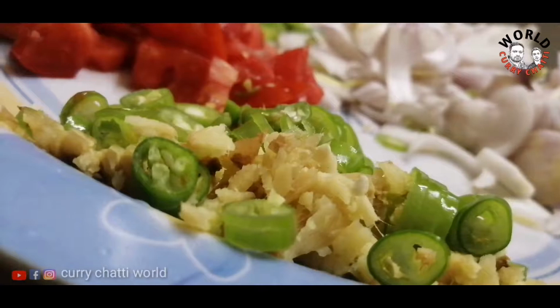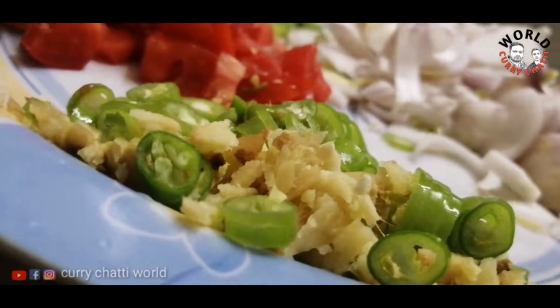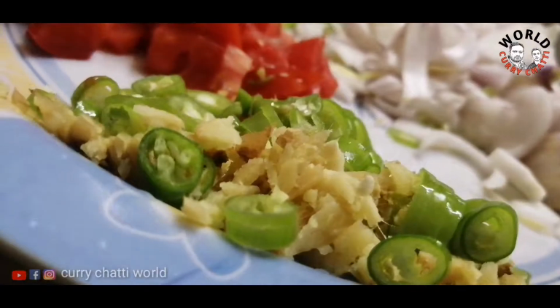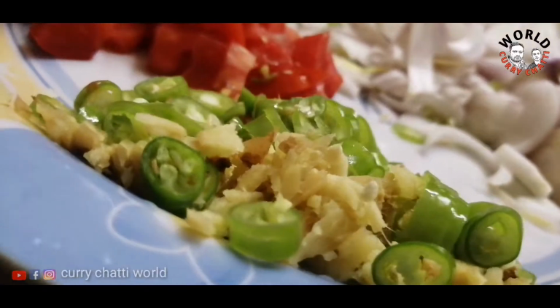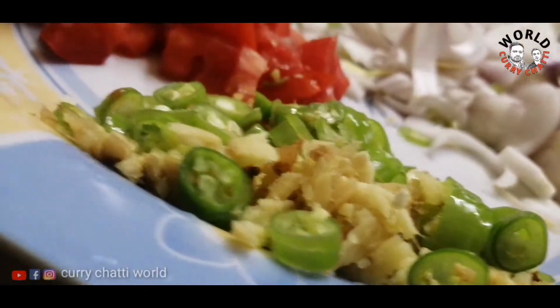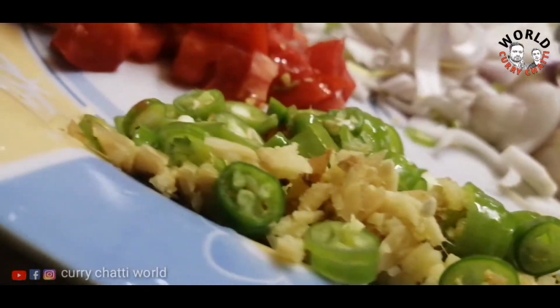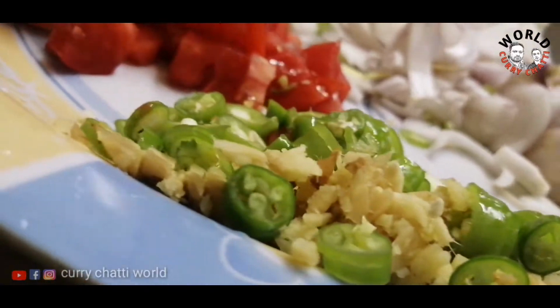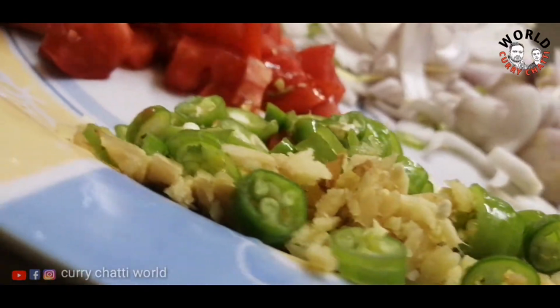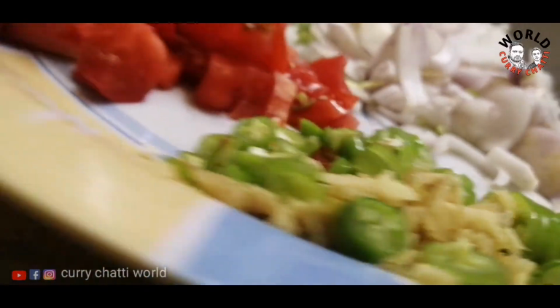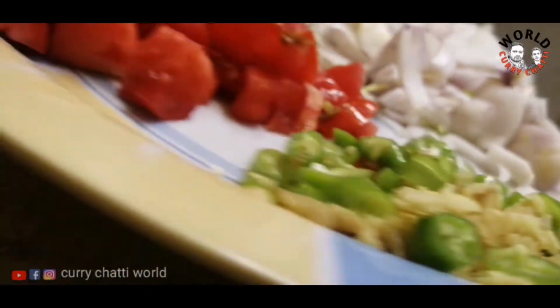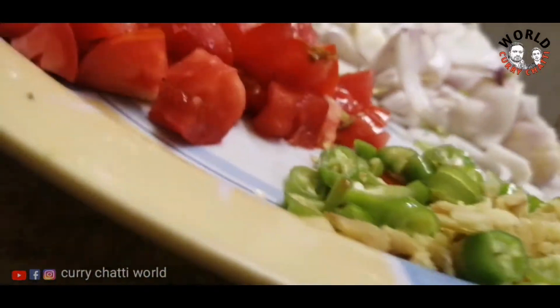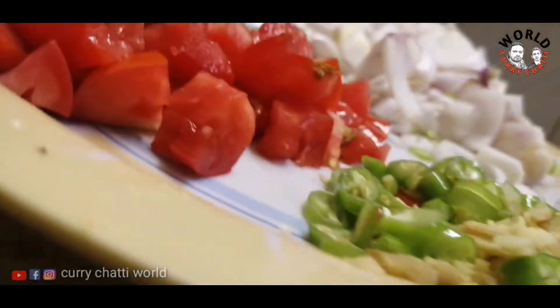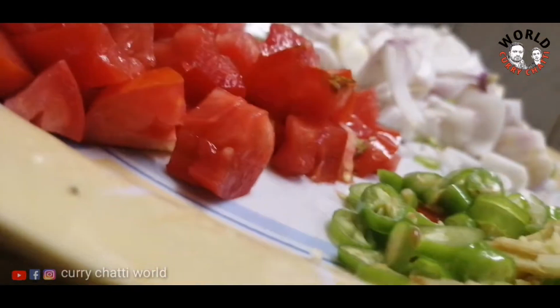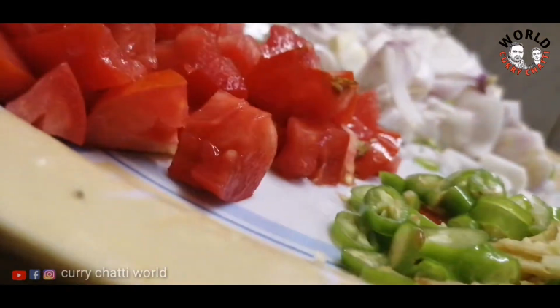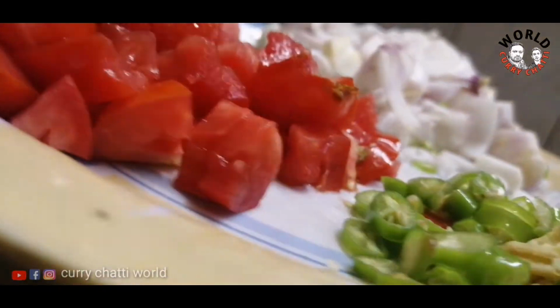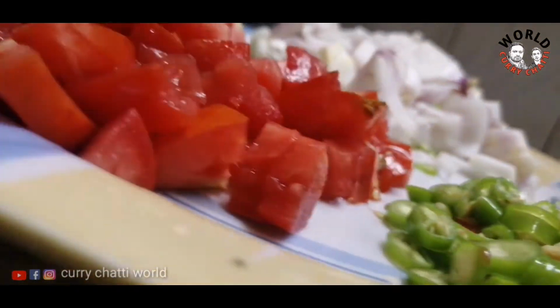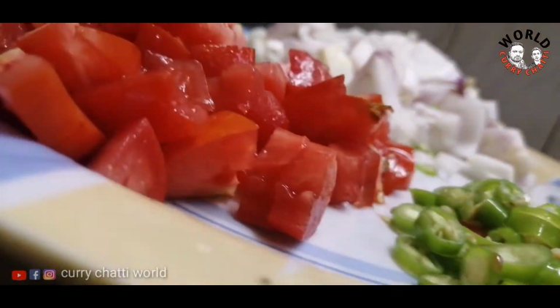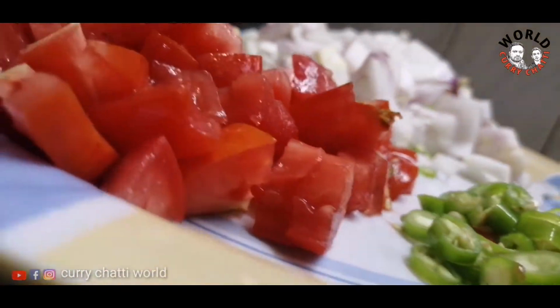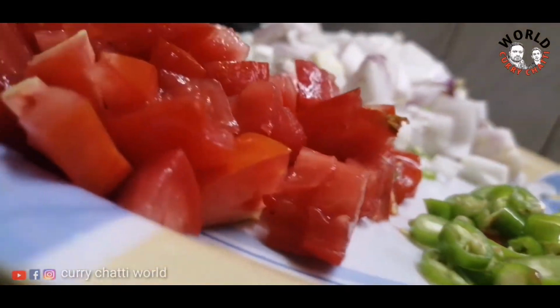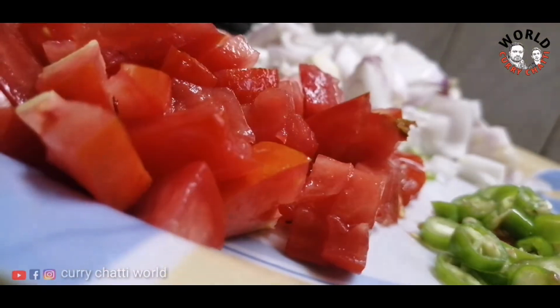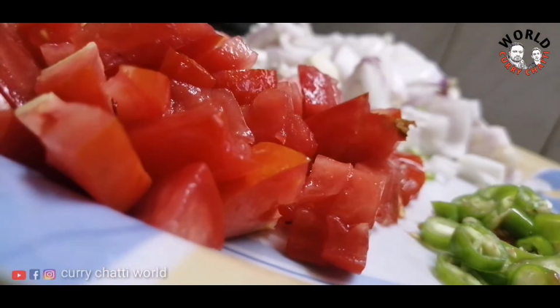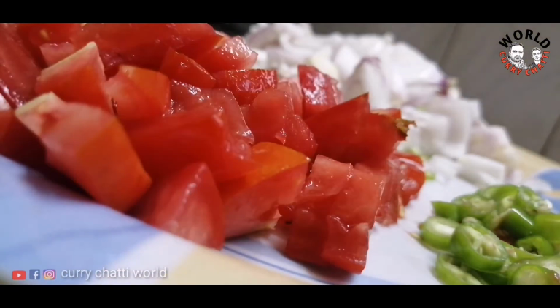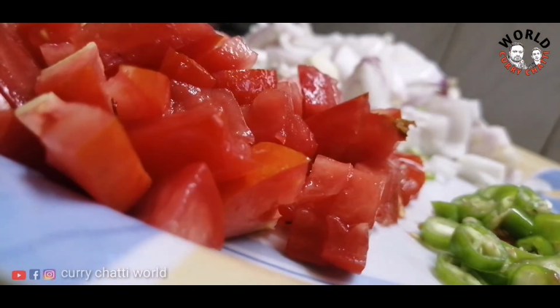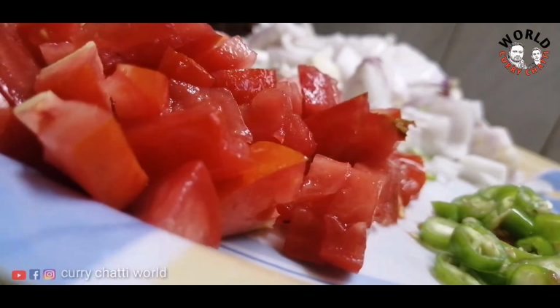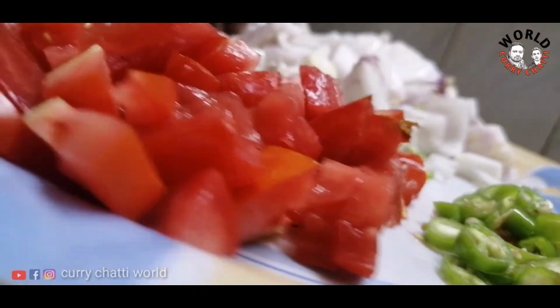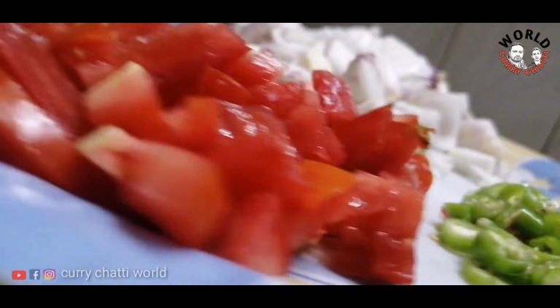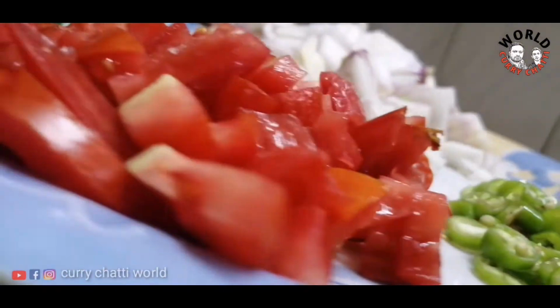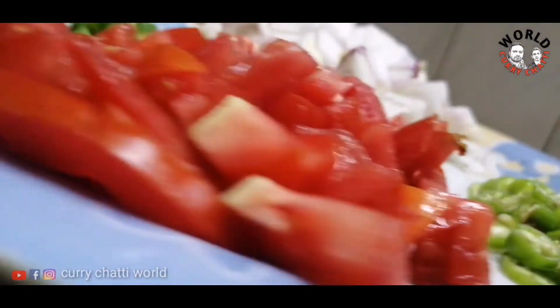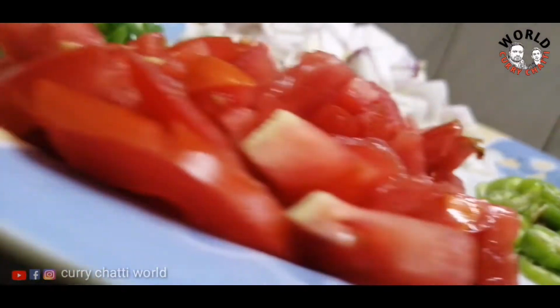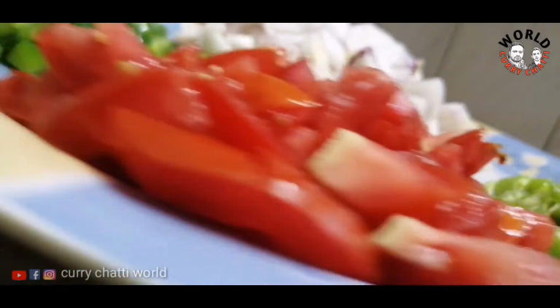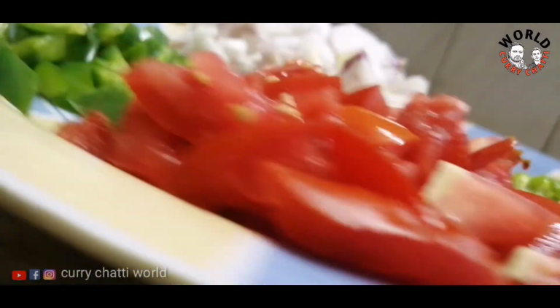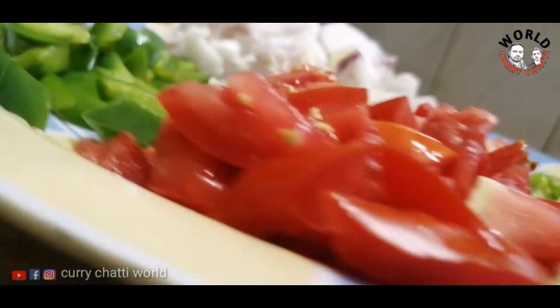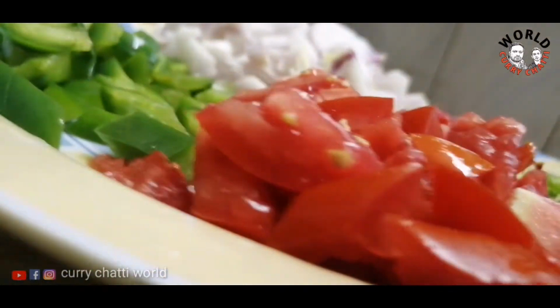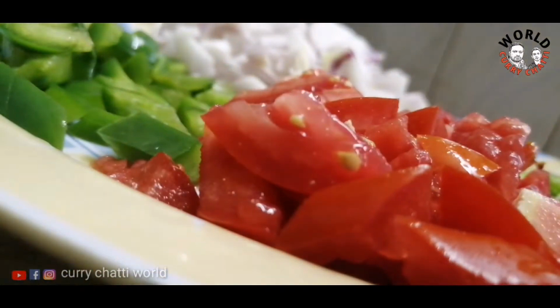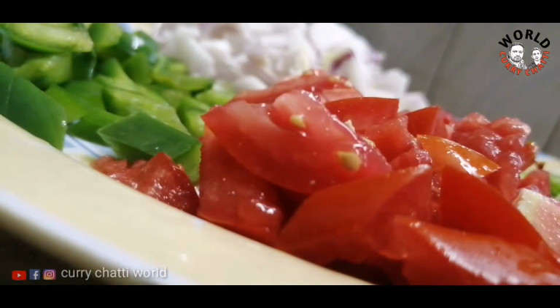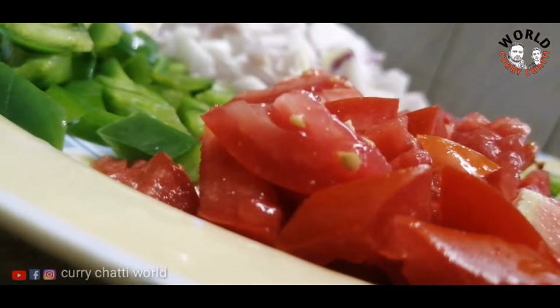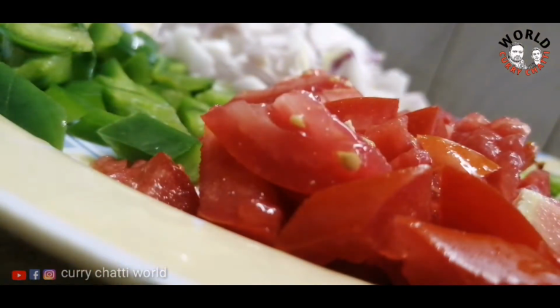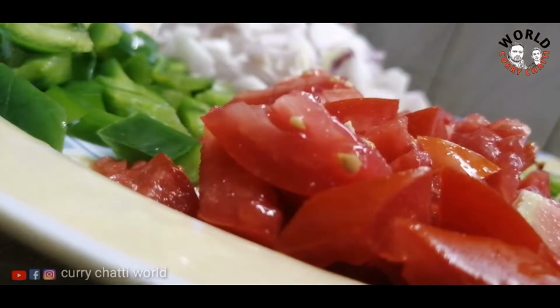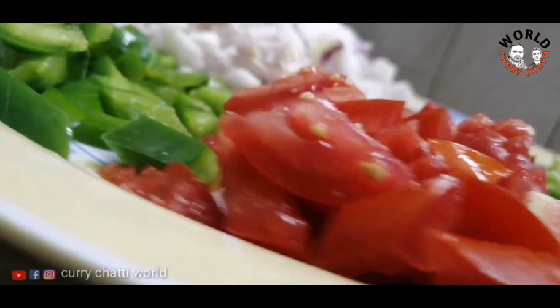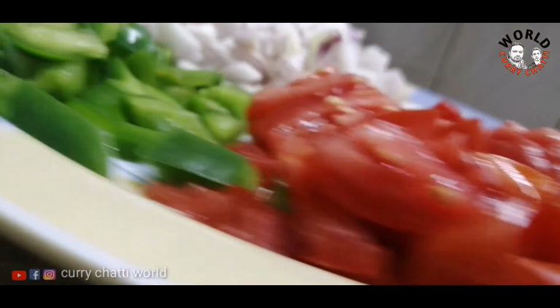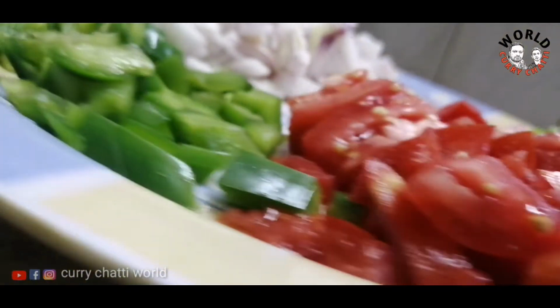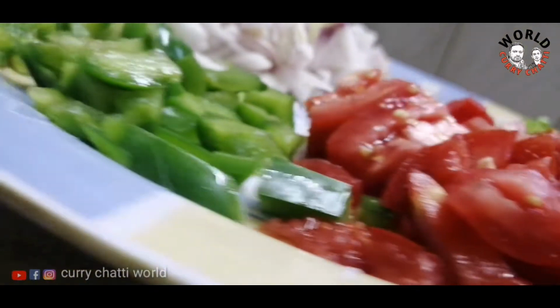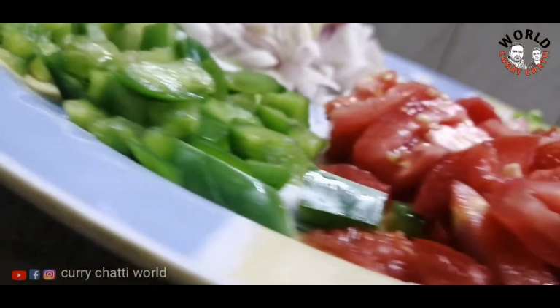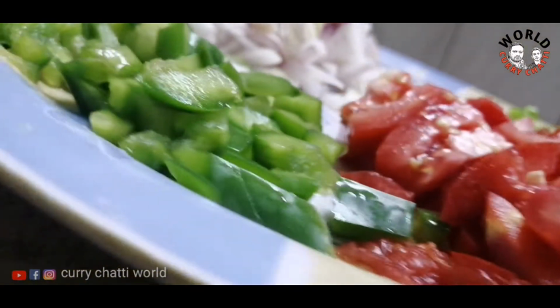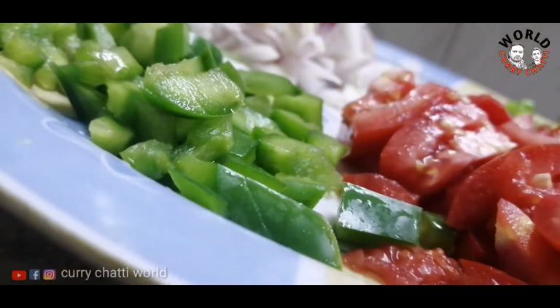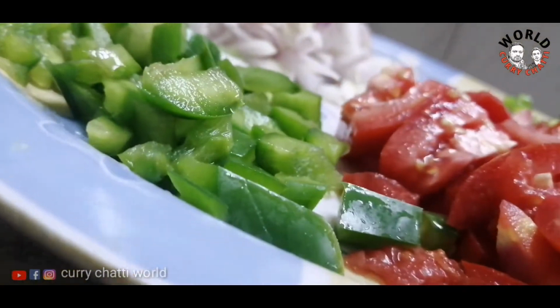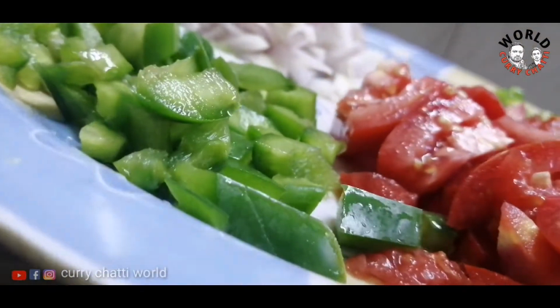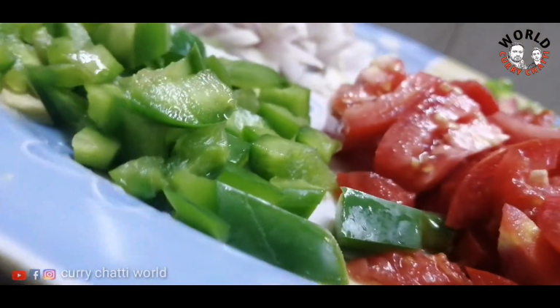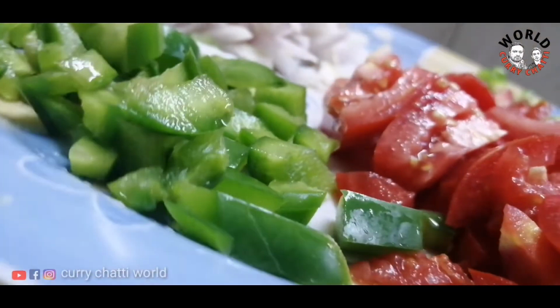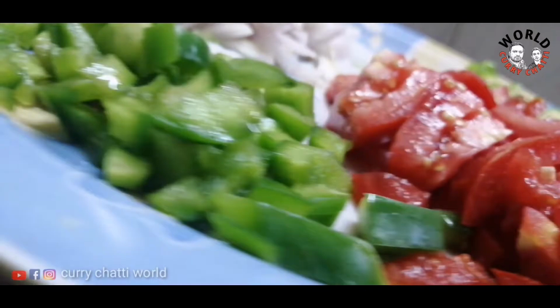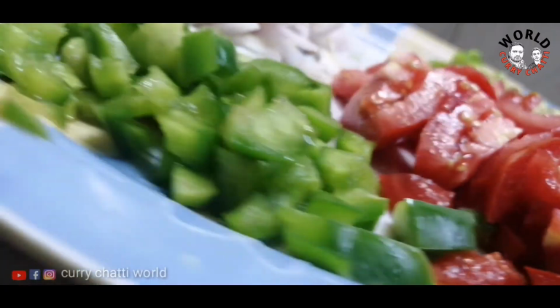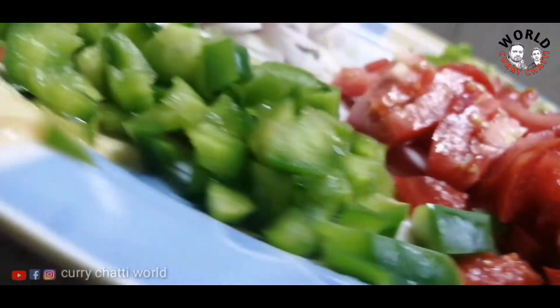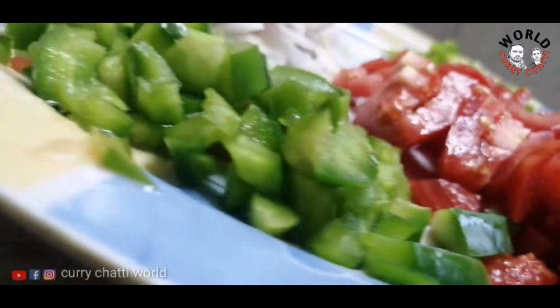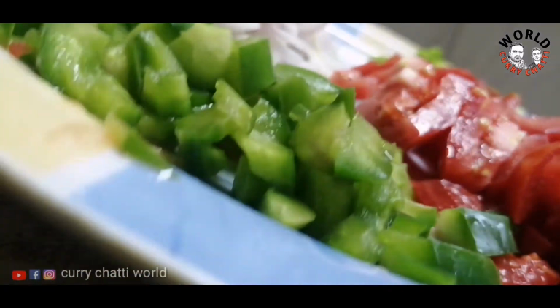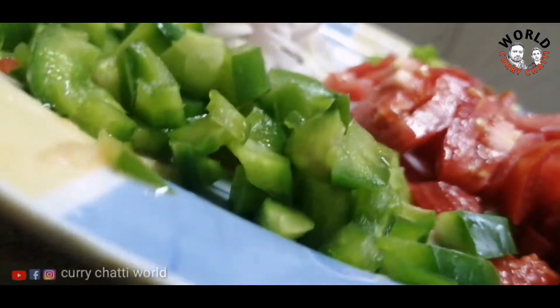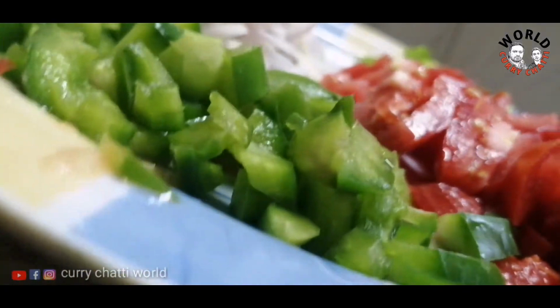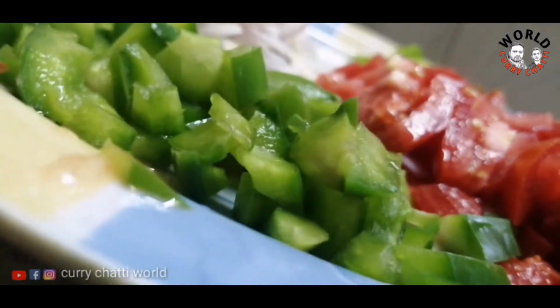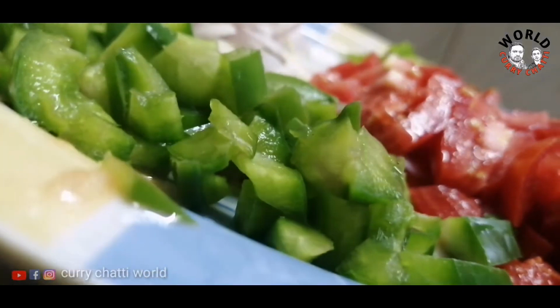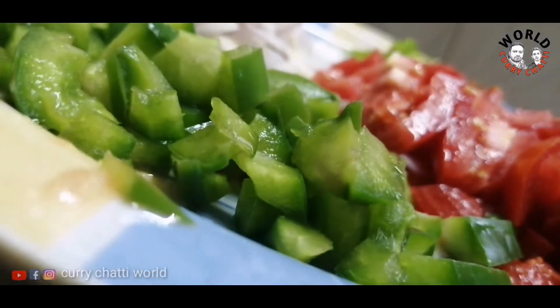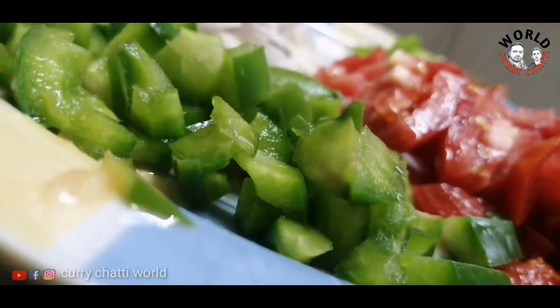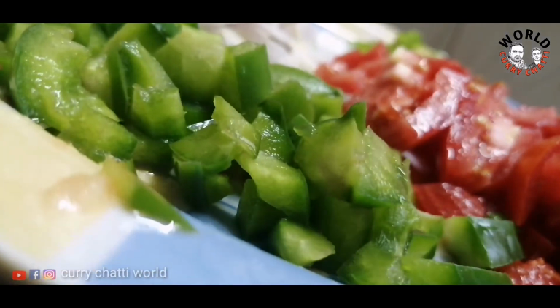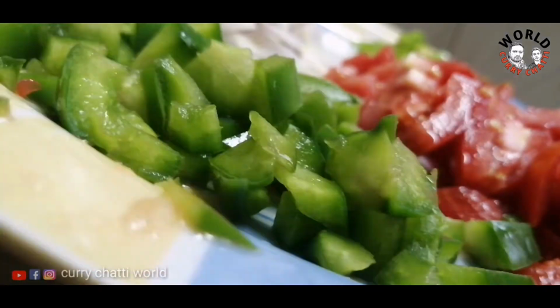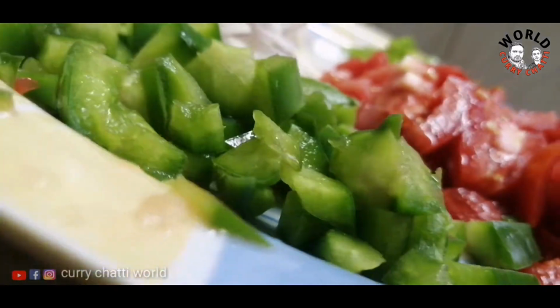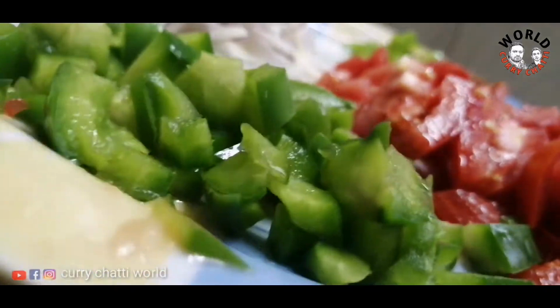Hello, everyone! We are going to make a variety dish. We are going to make a cutlet.